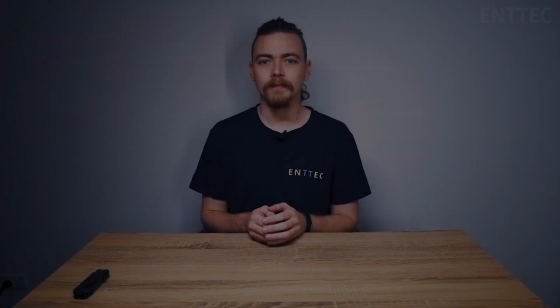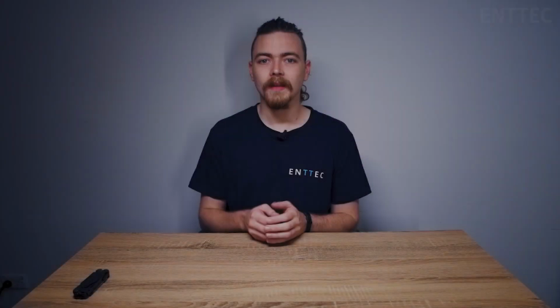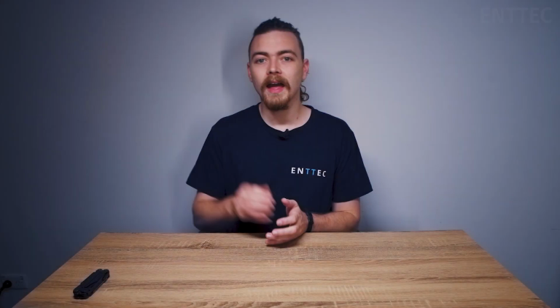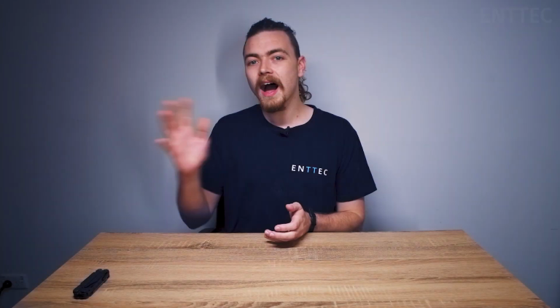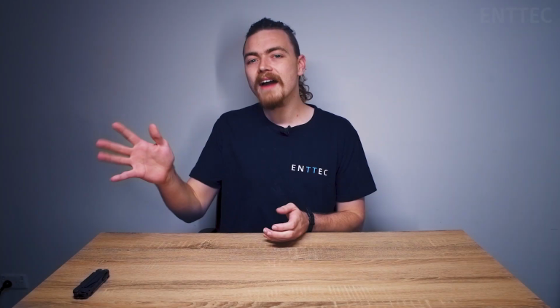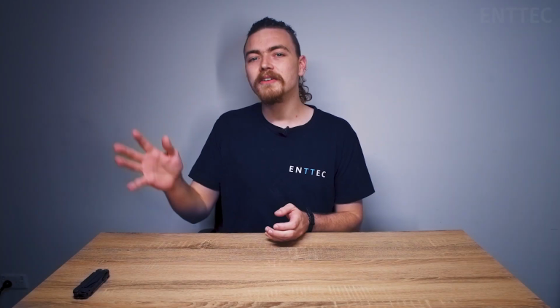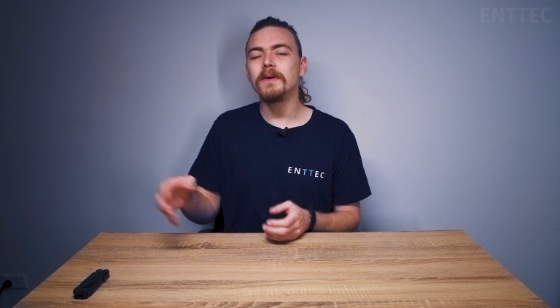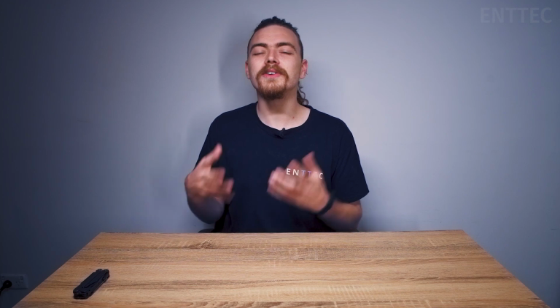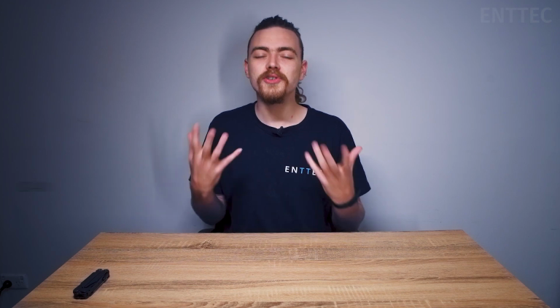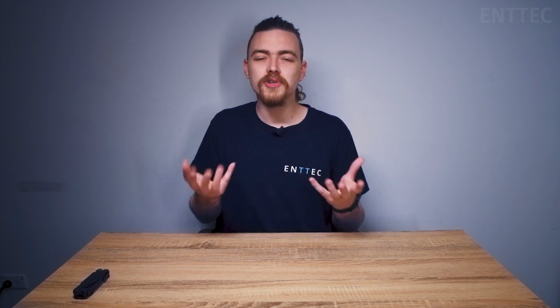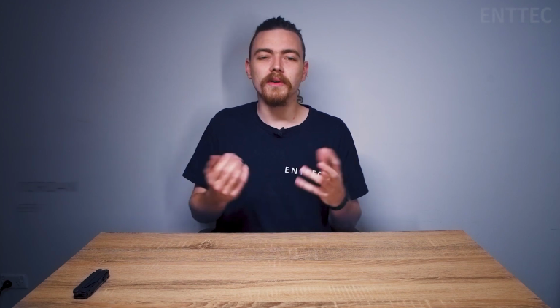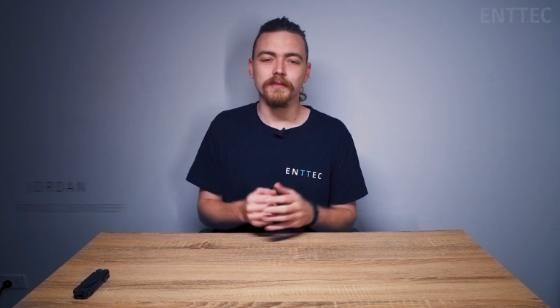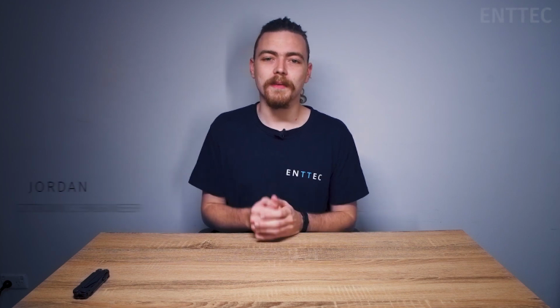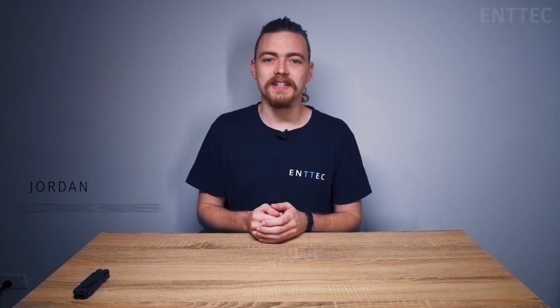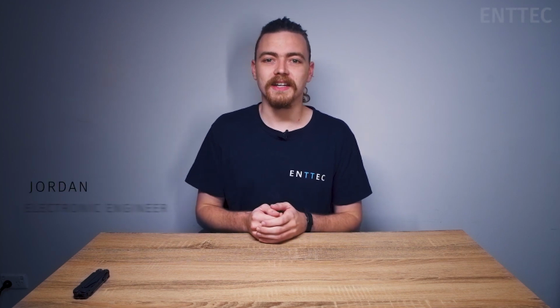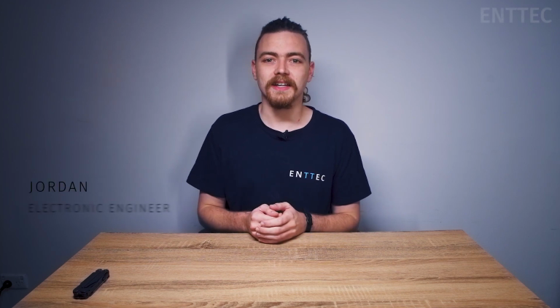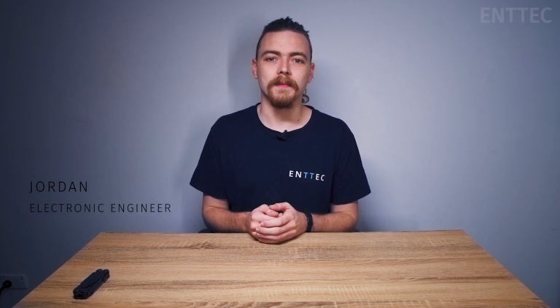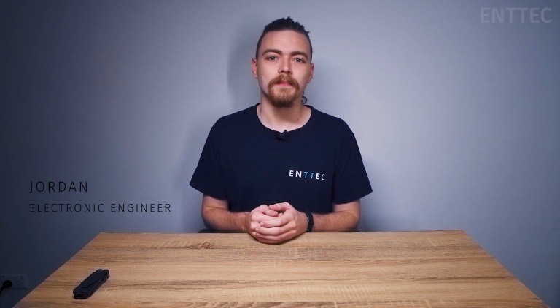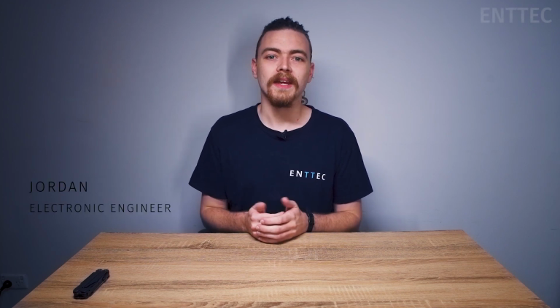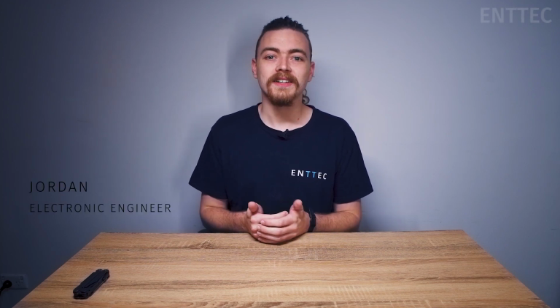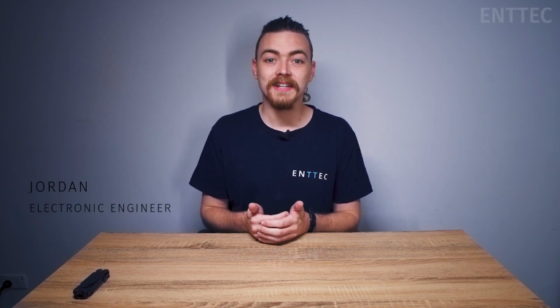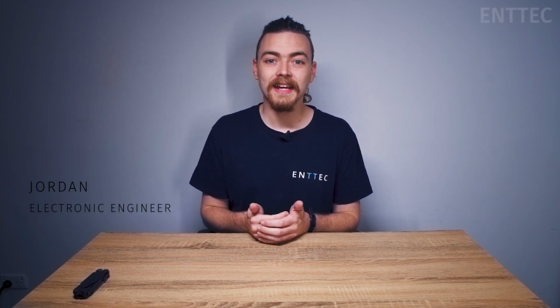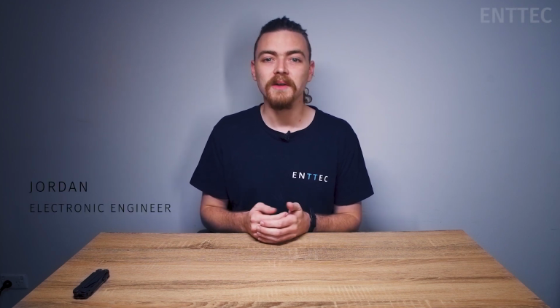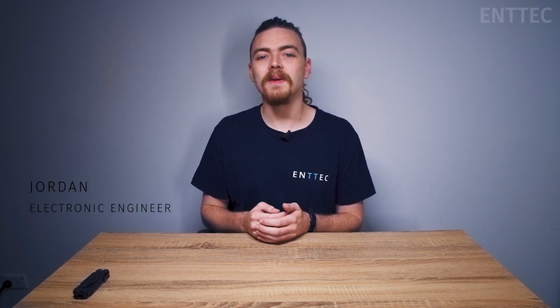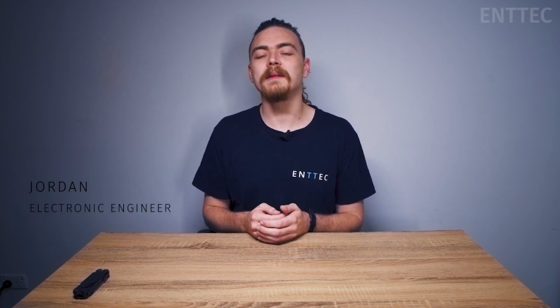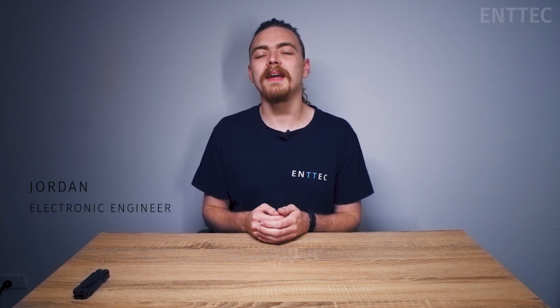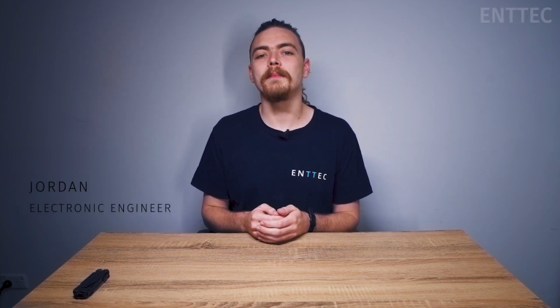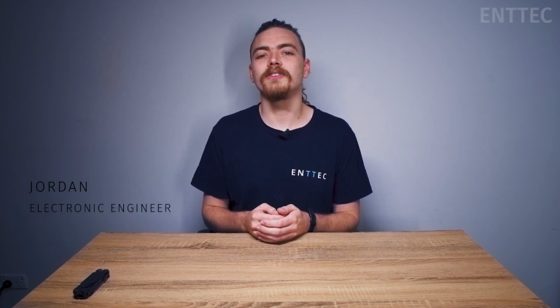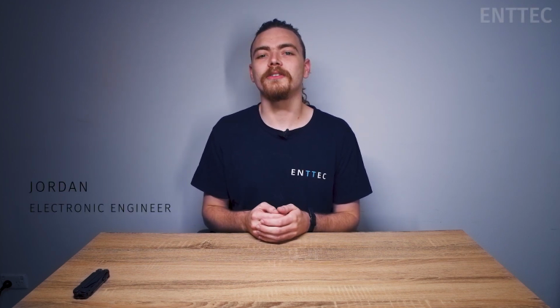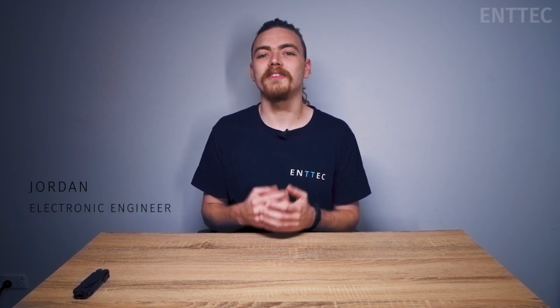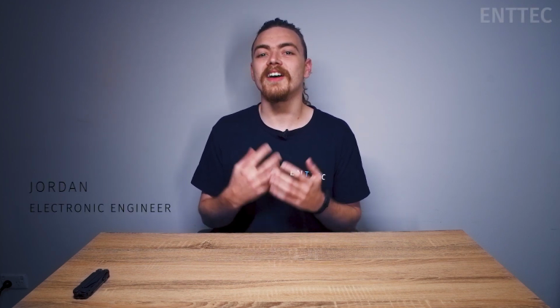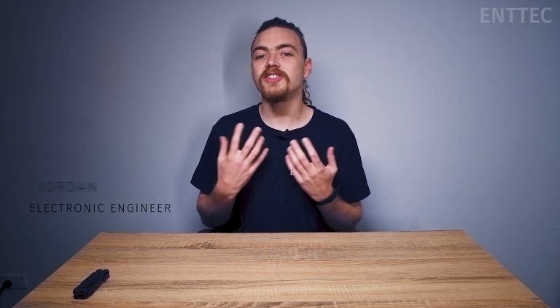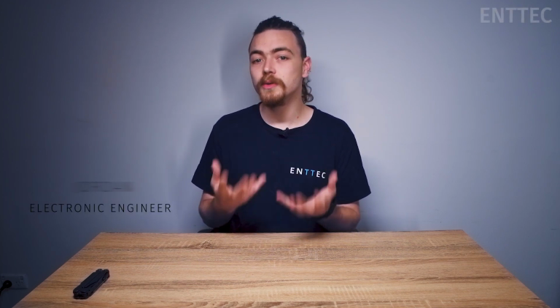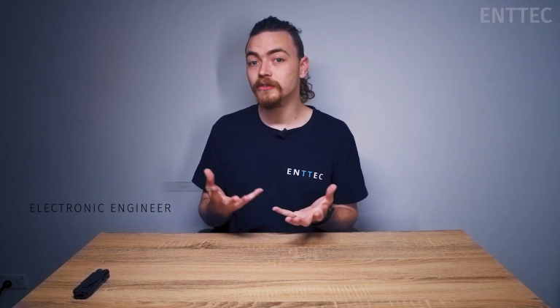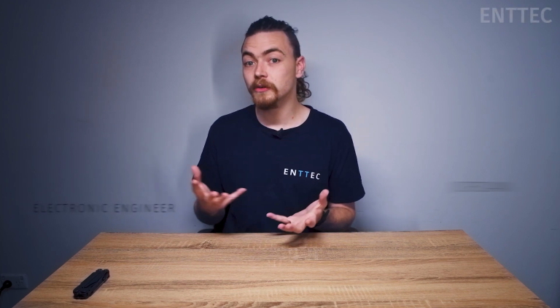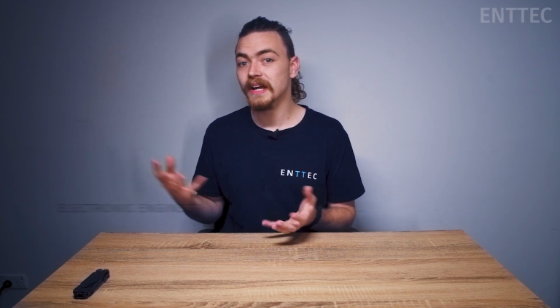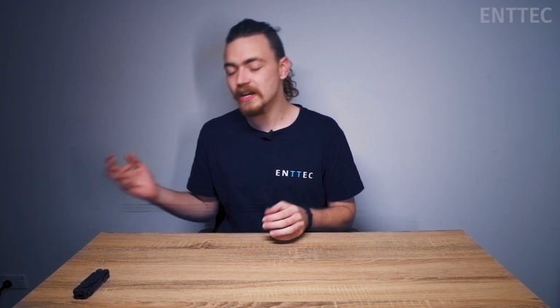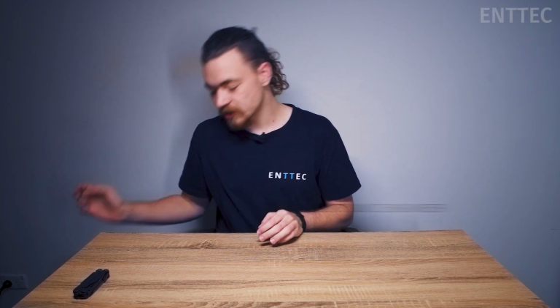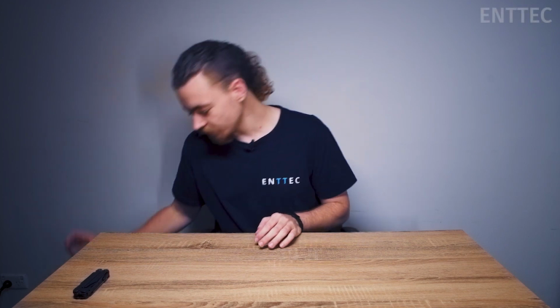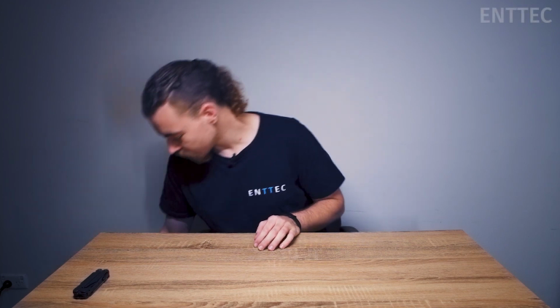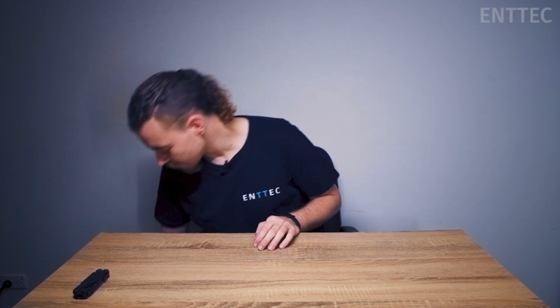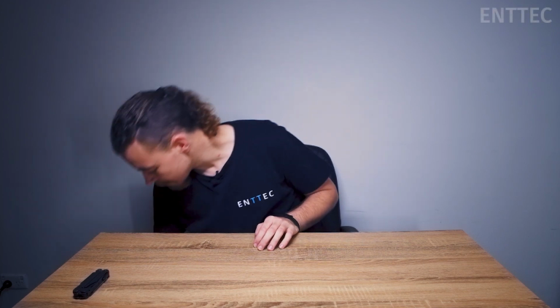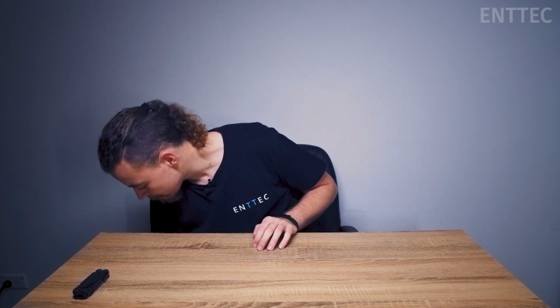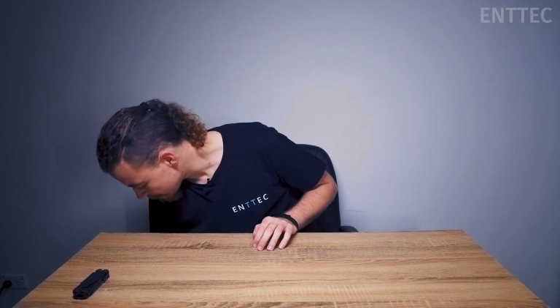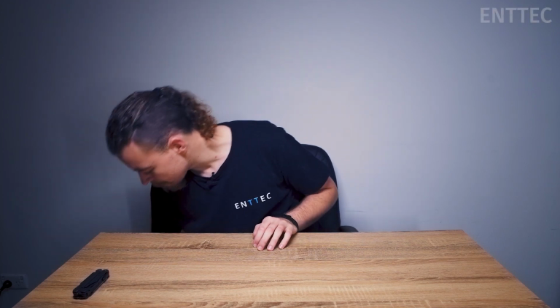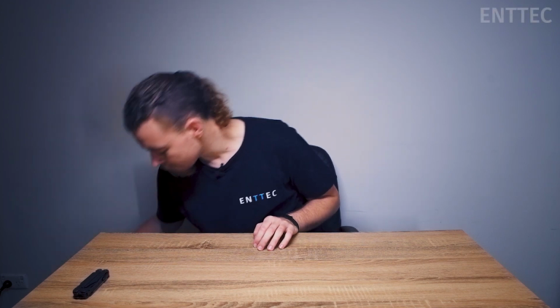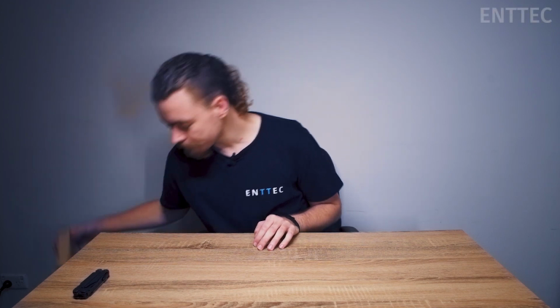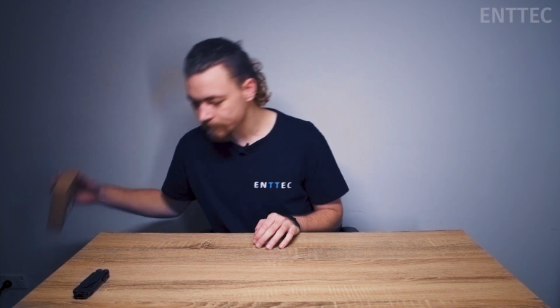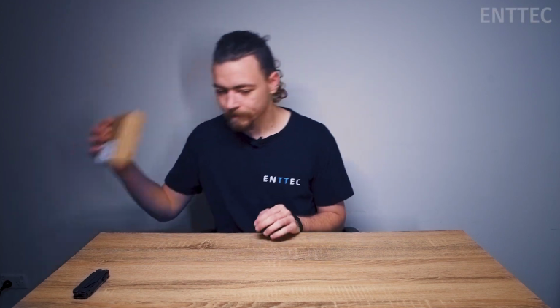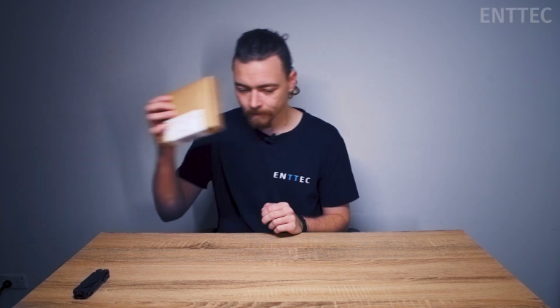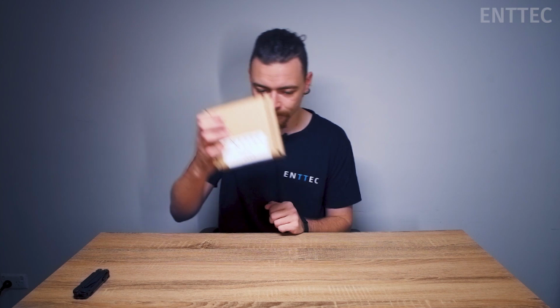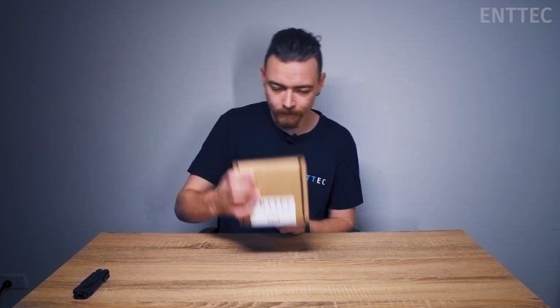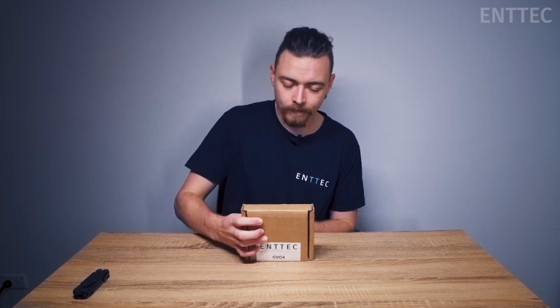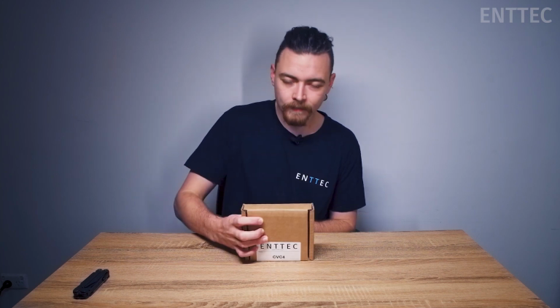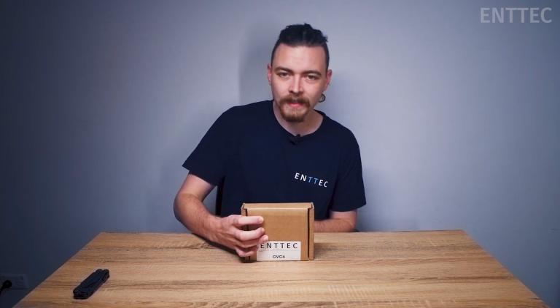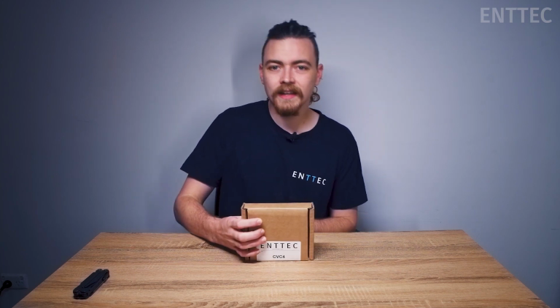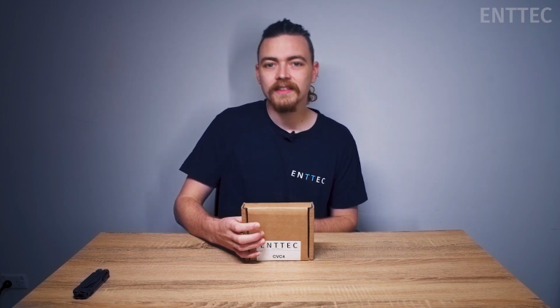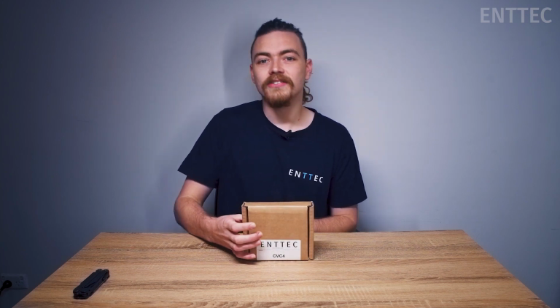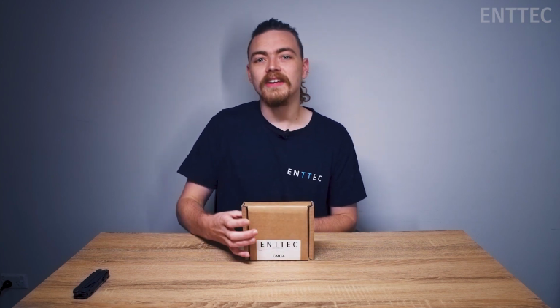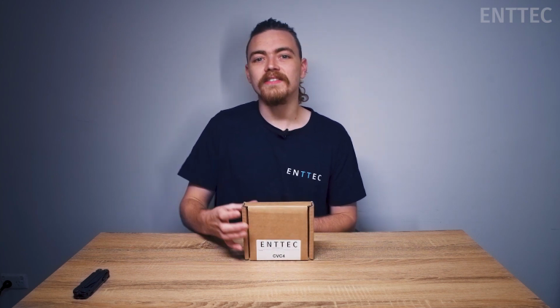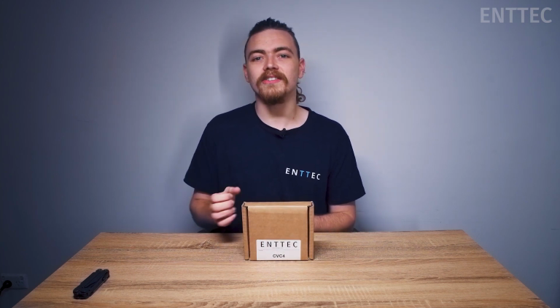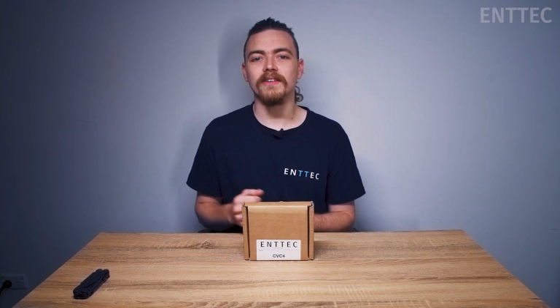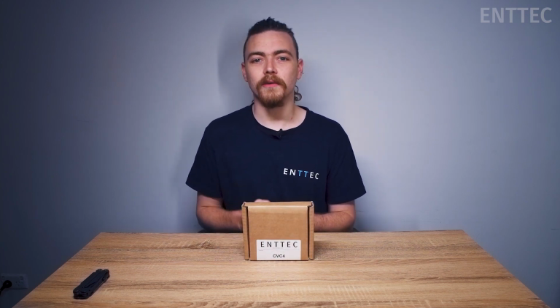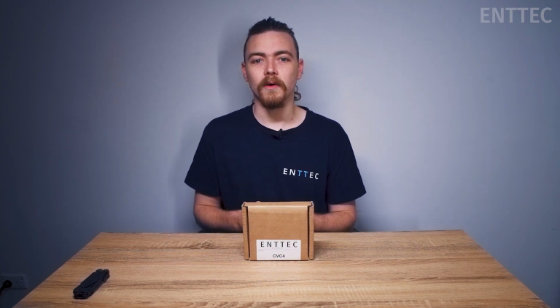Hi everyone, Jordan from ENTEC here. Today we're going to be unboxing one of our newest creations, the CVC4.